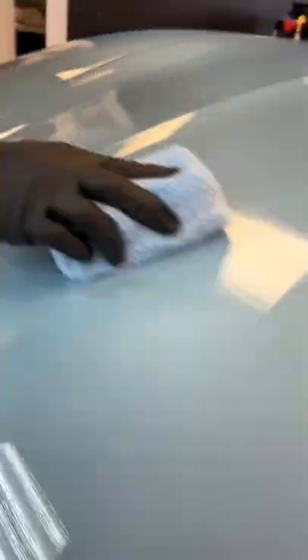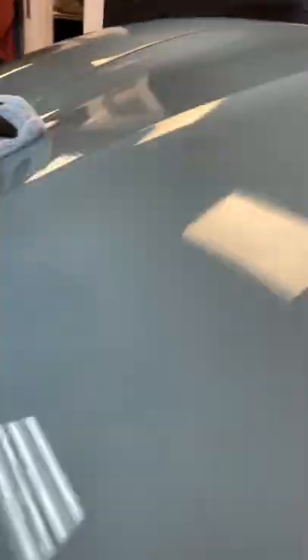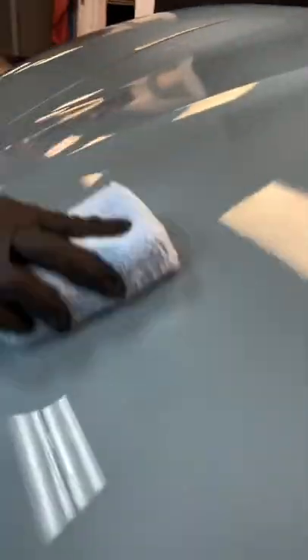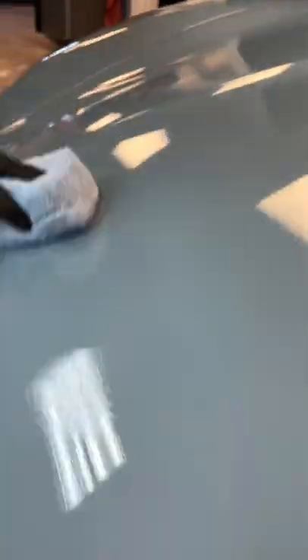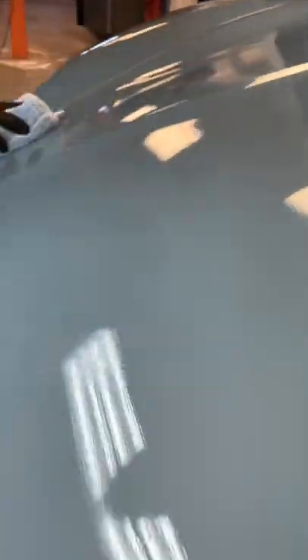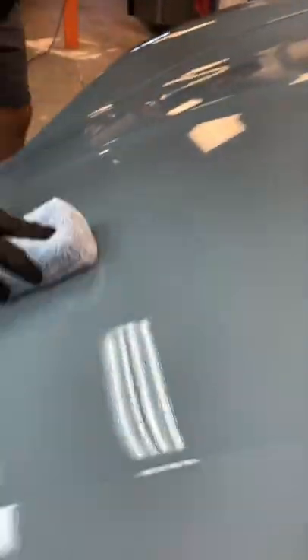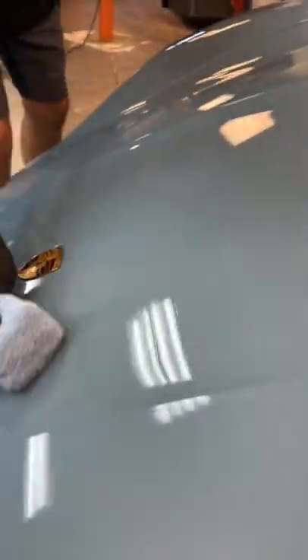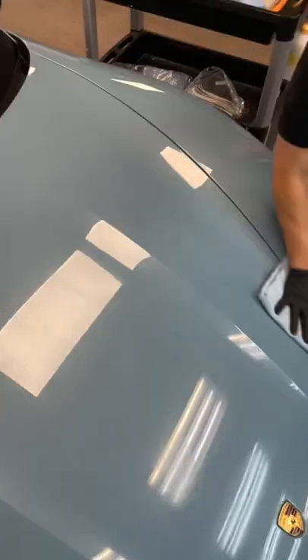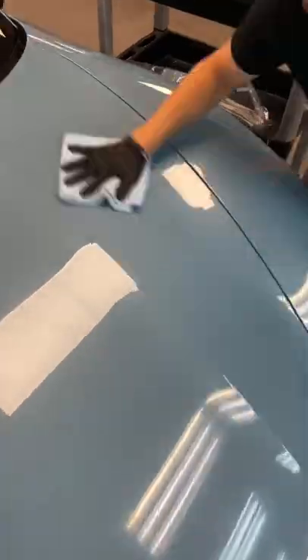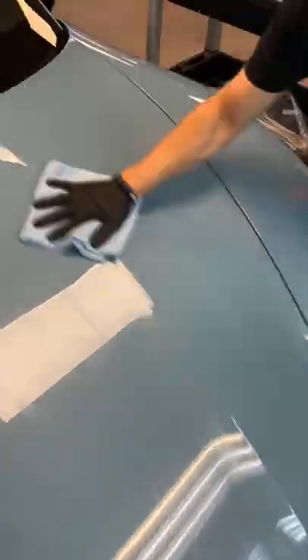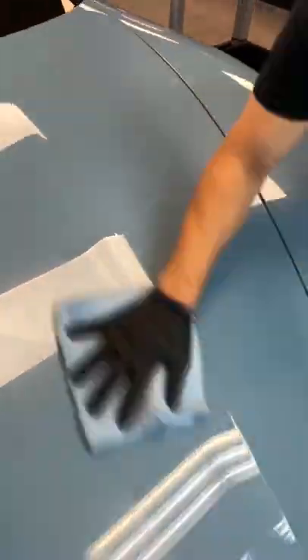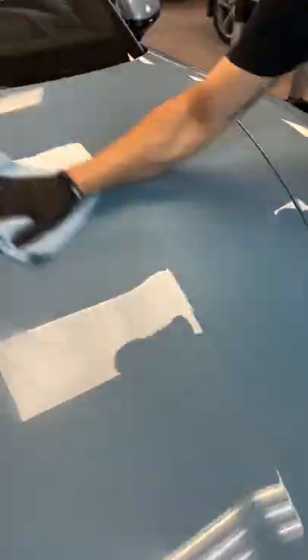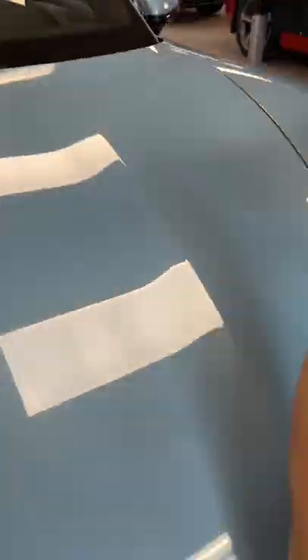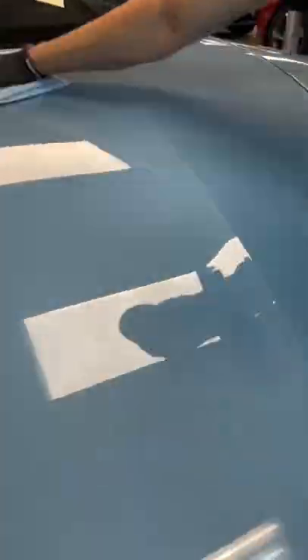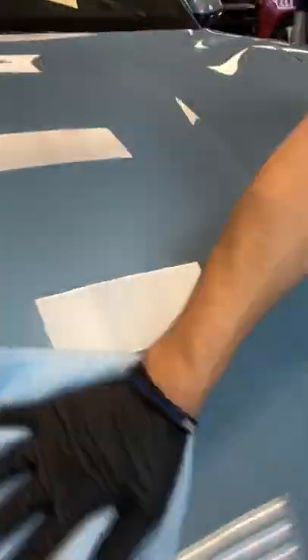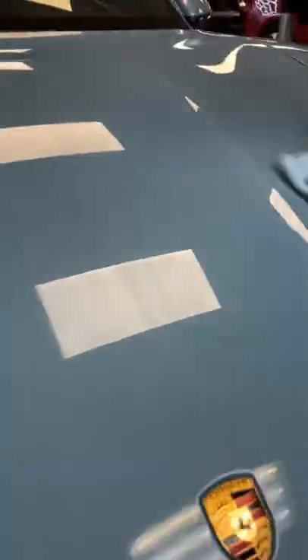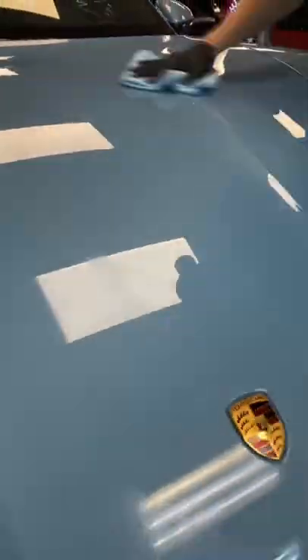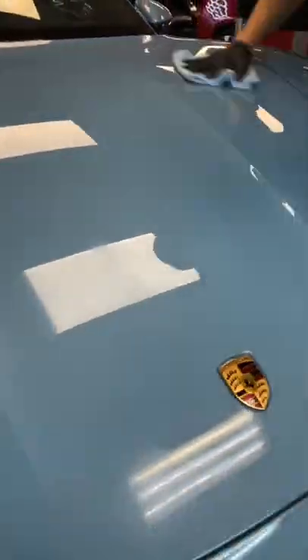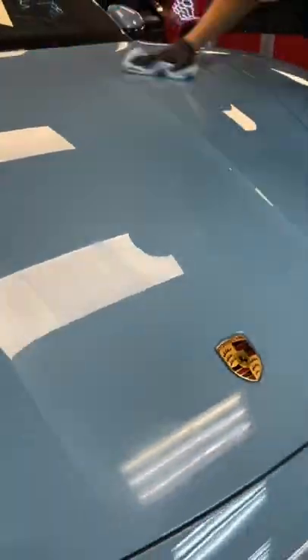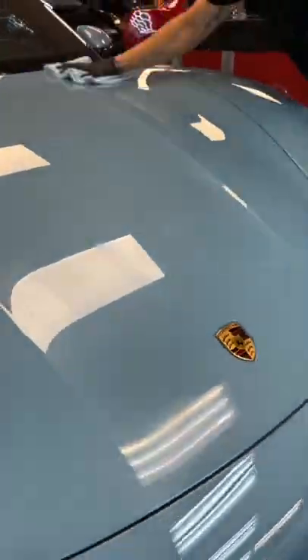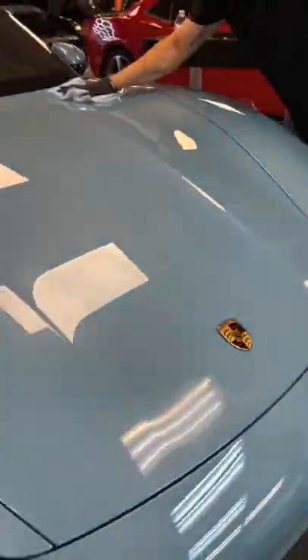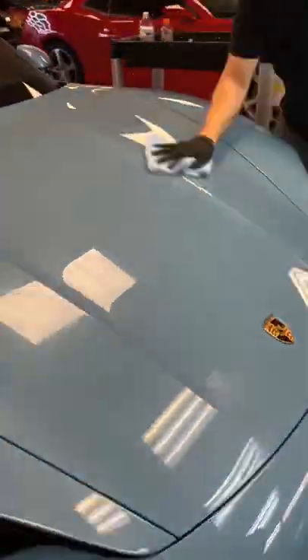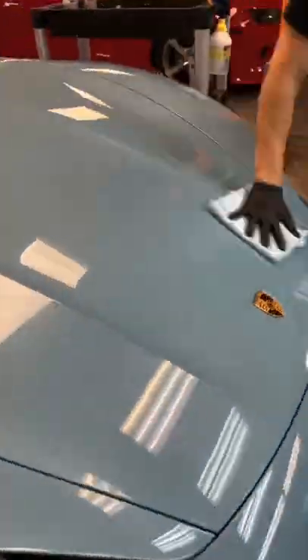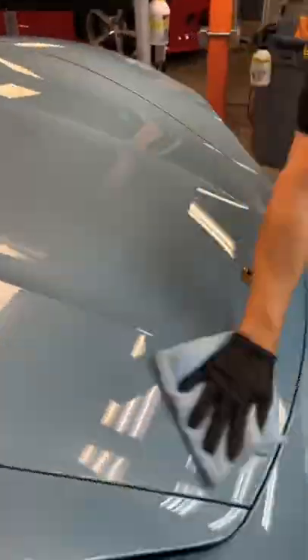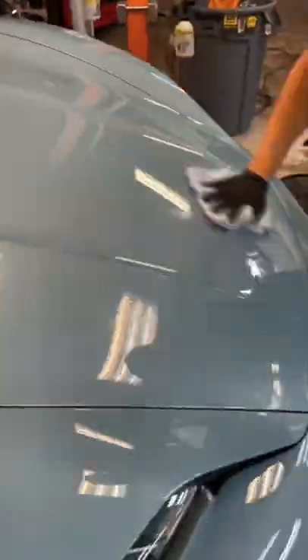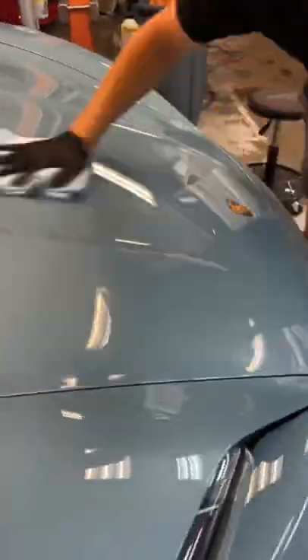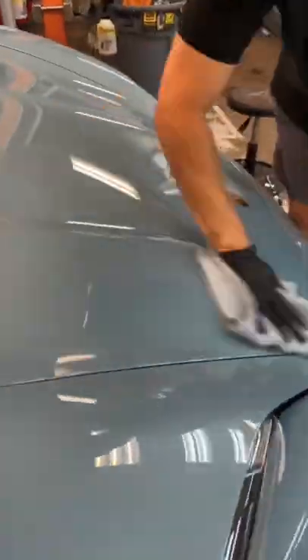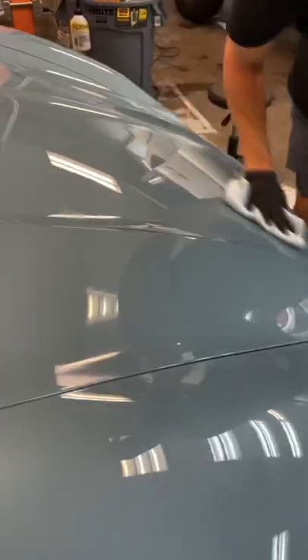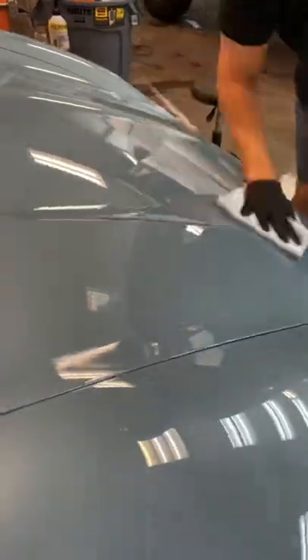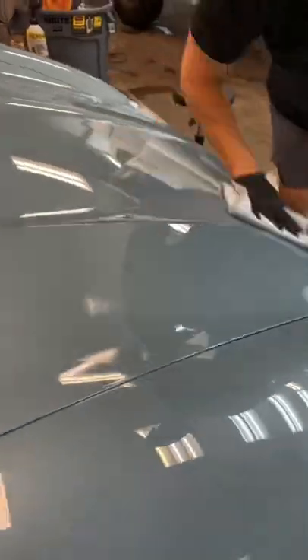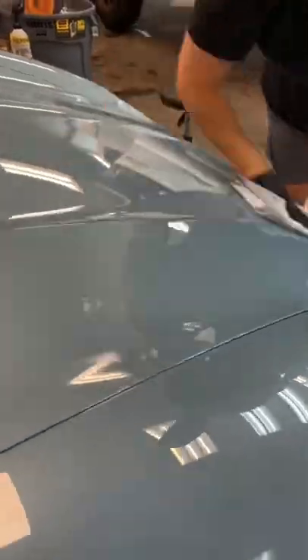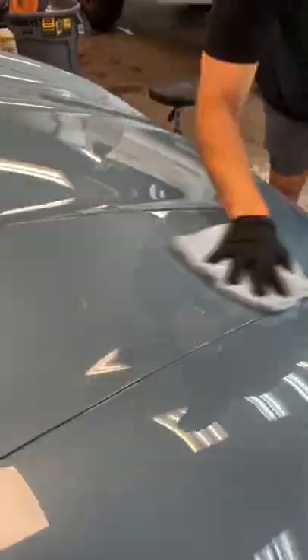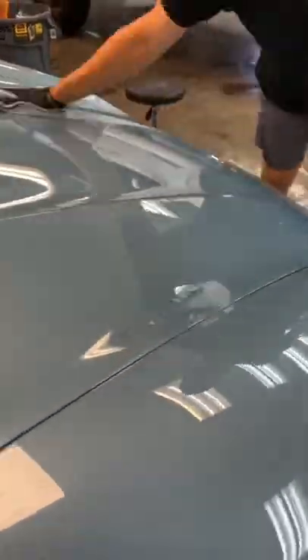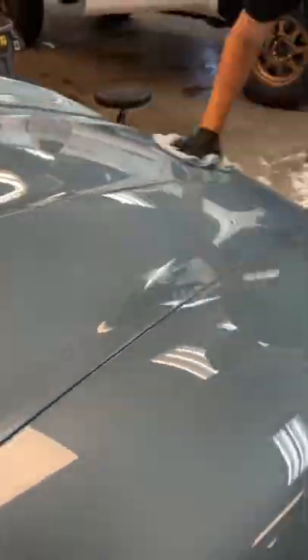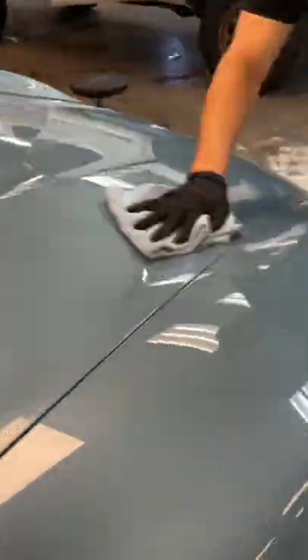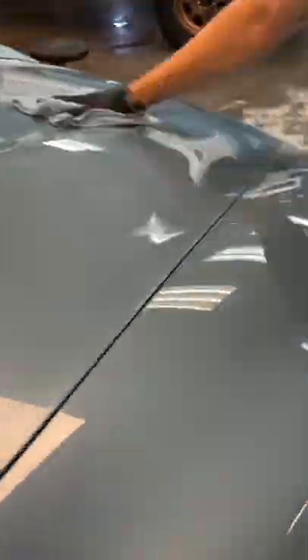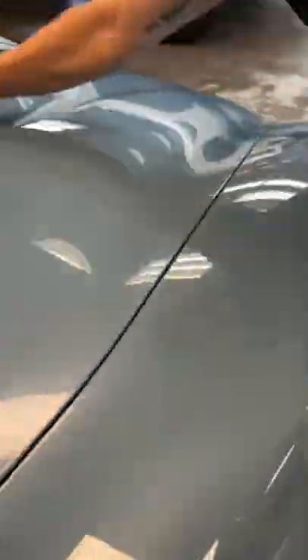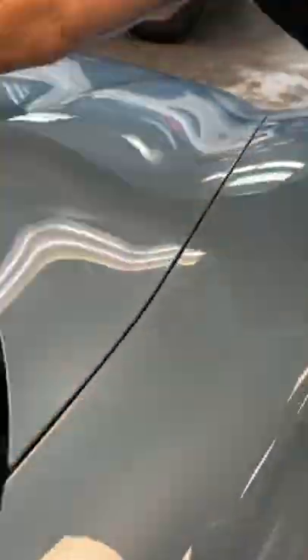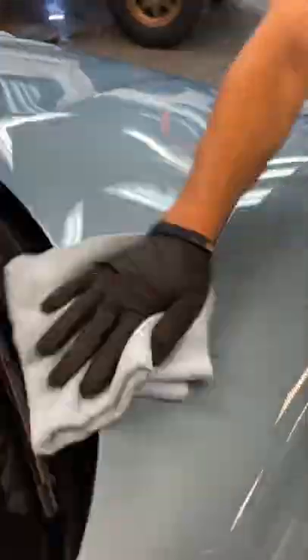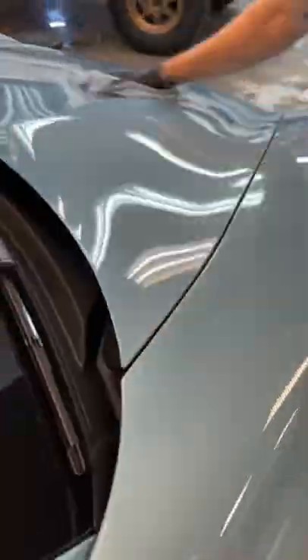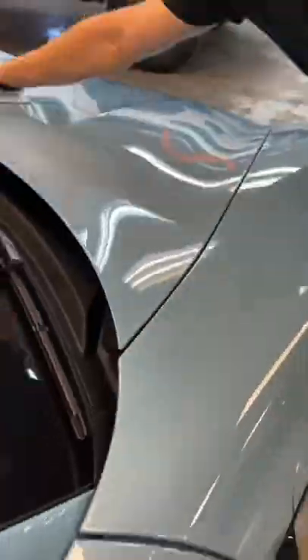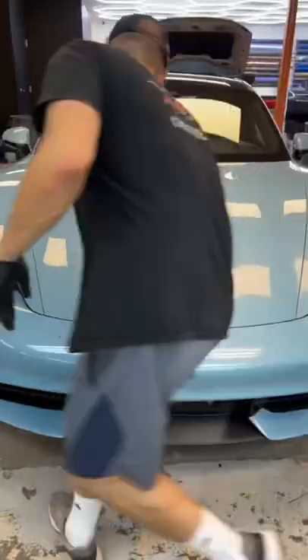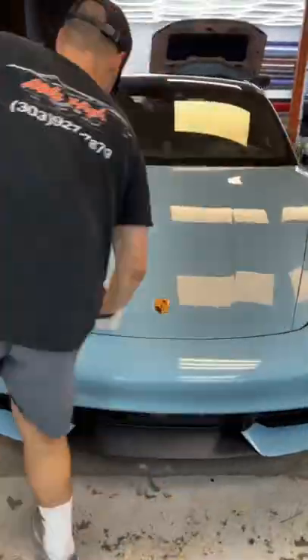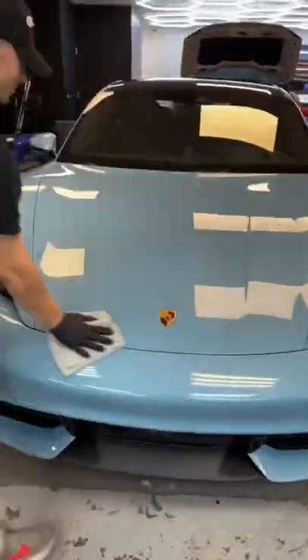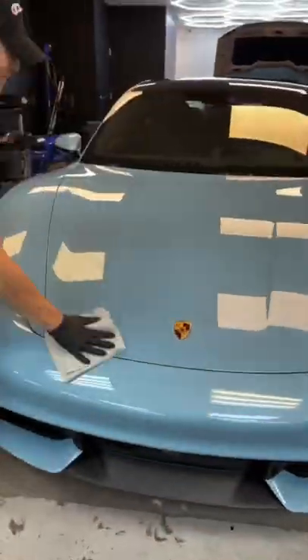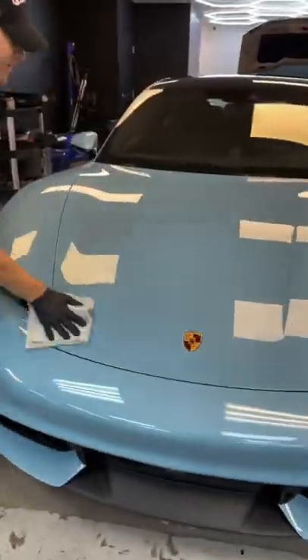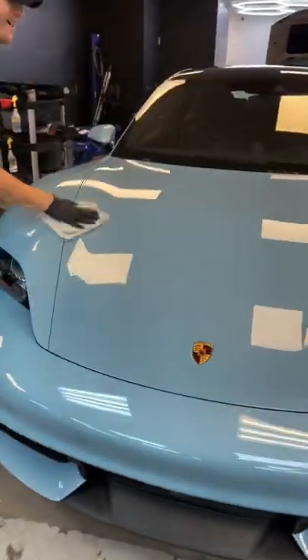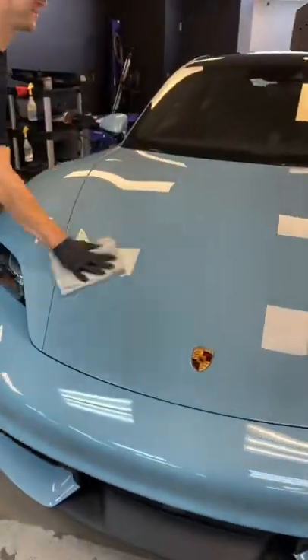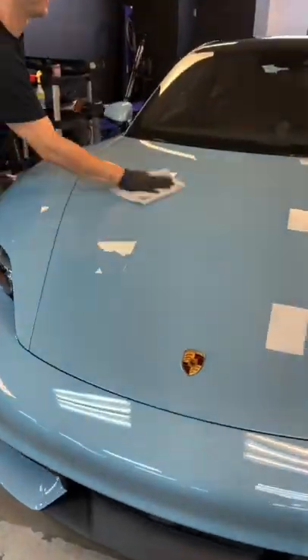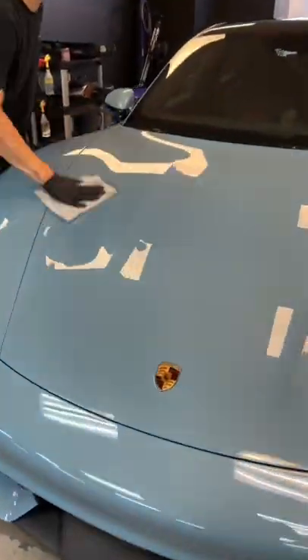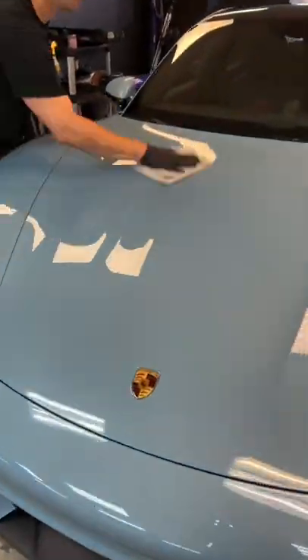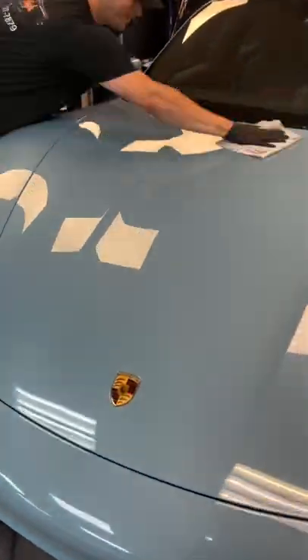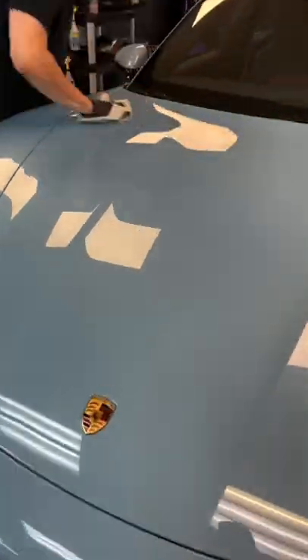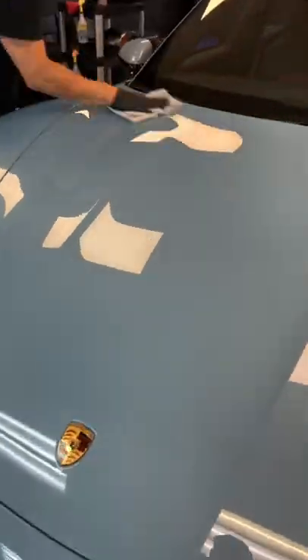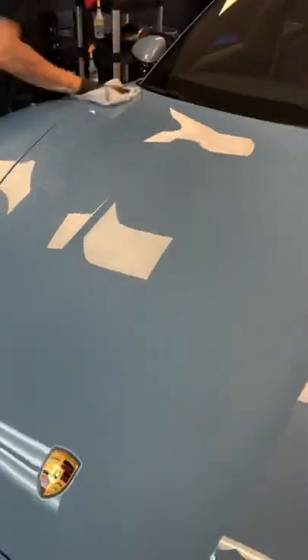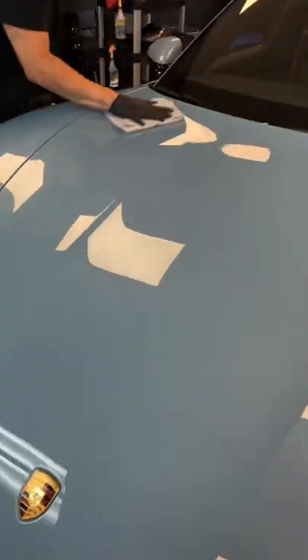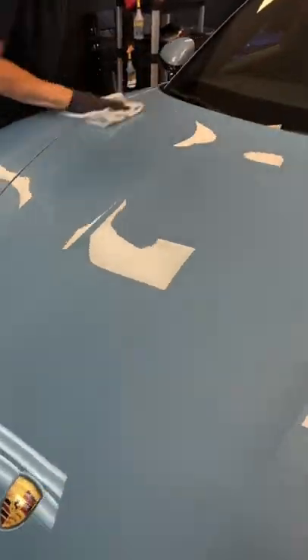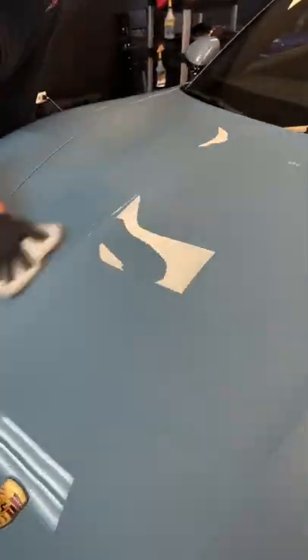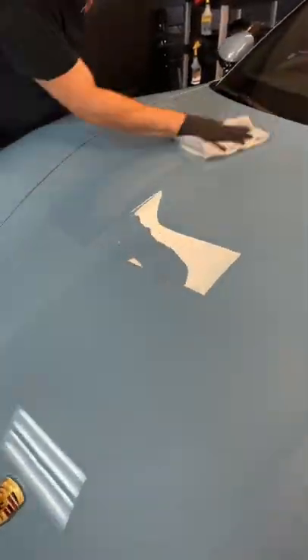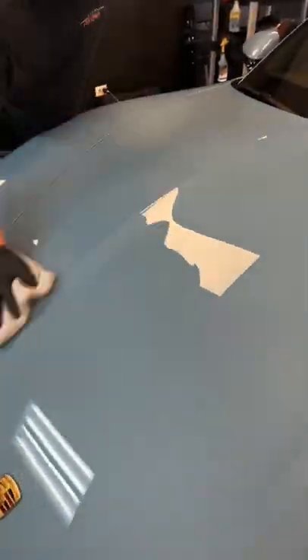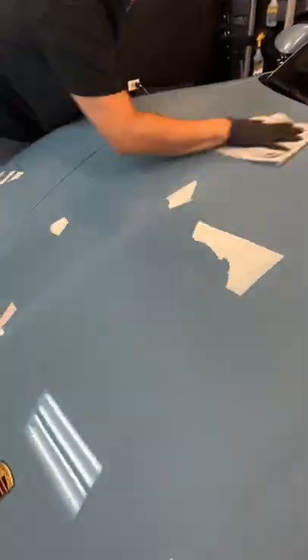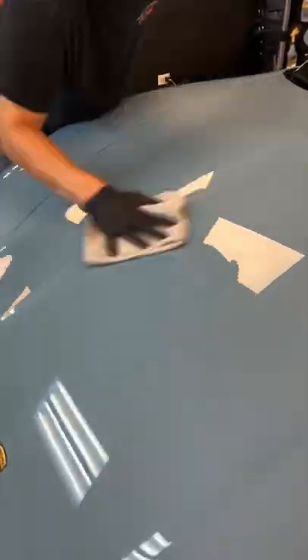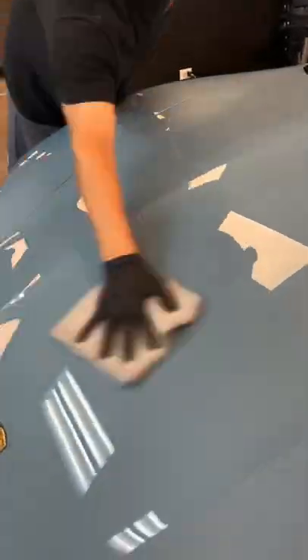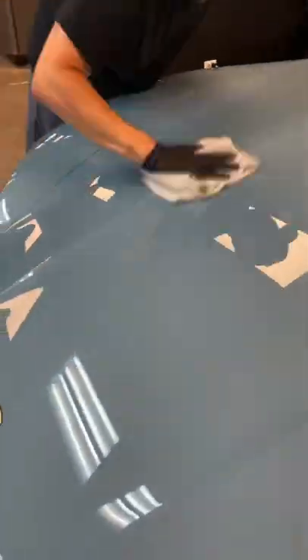Whenever applying ceramic coating, you want to make sure you have a good amount on your applicator so that way you get a nice even coating throughout the whole entire panel.